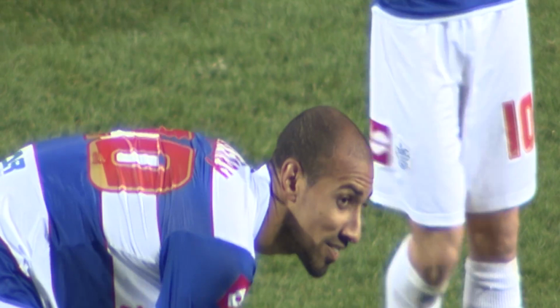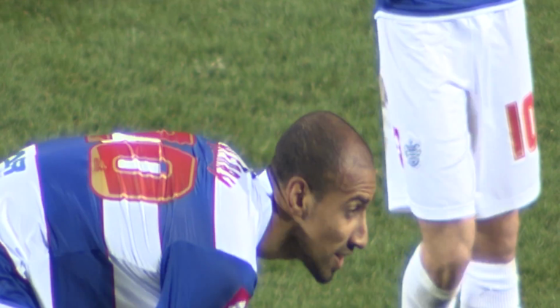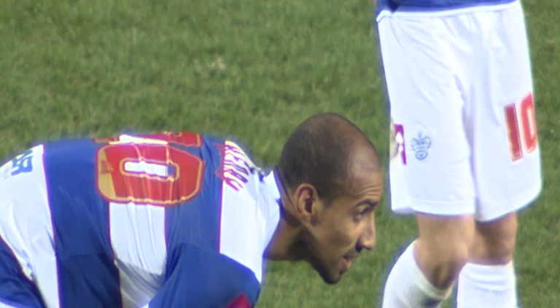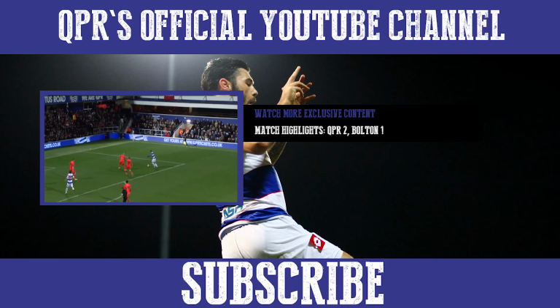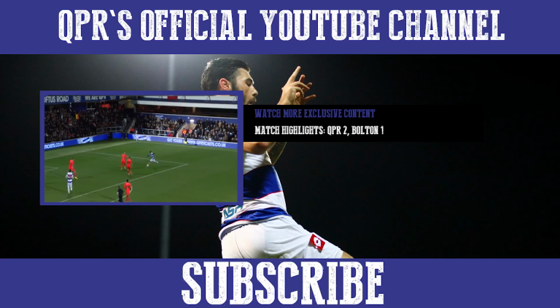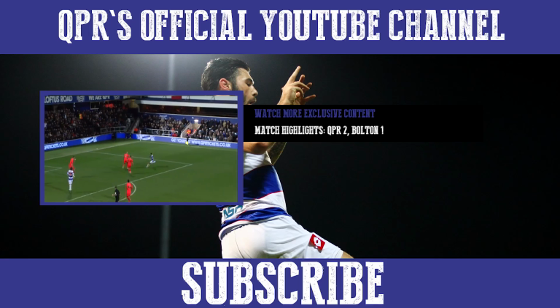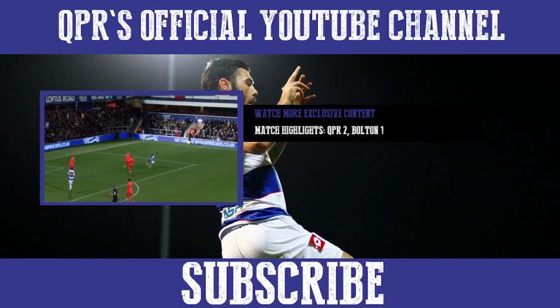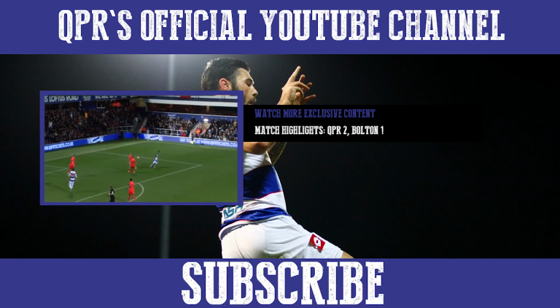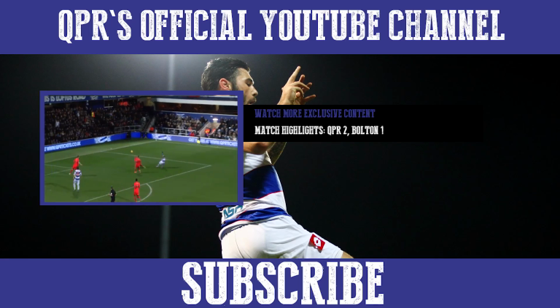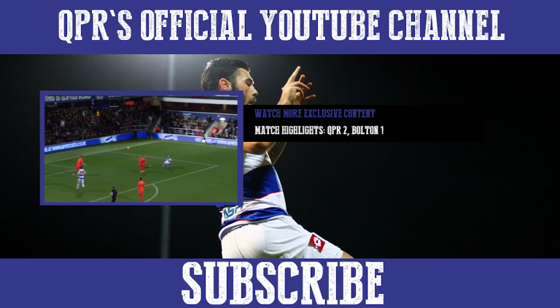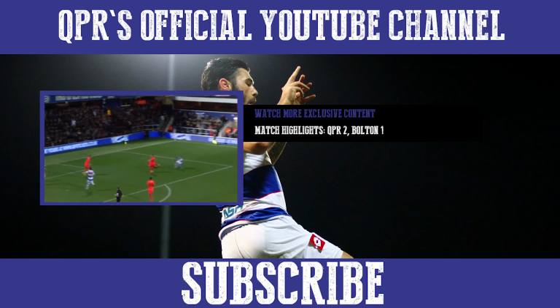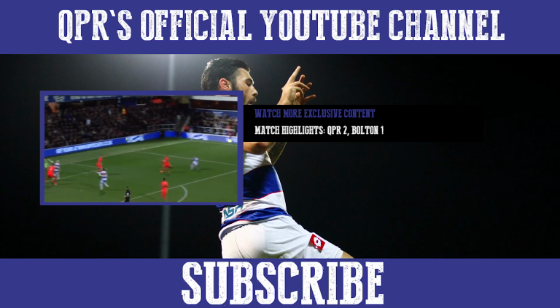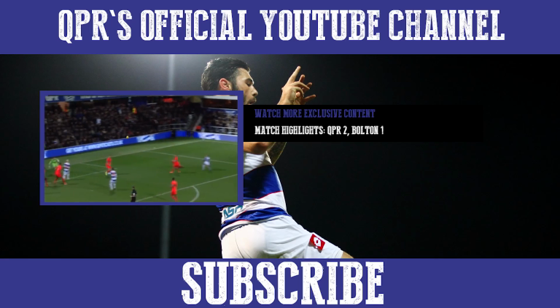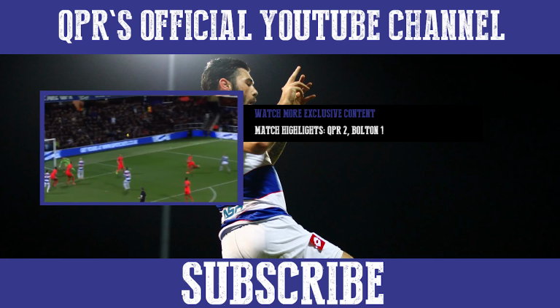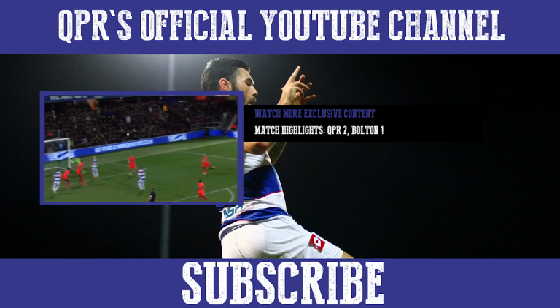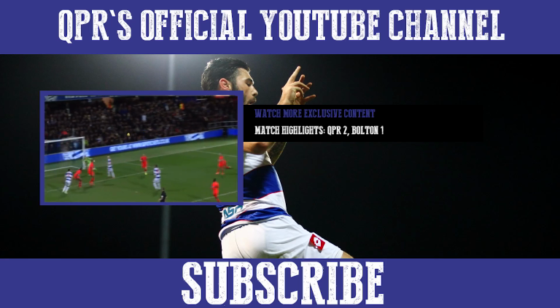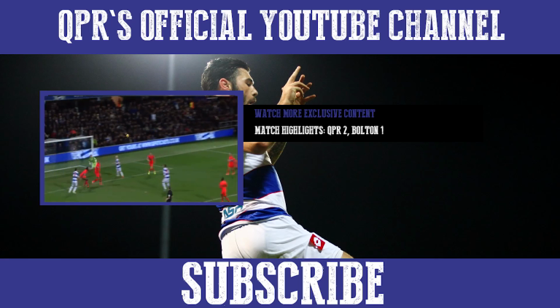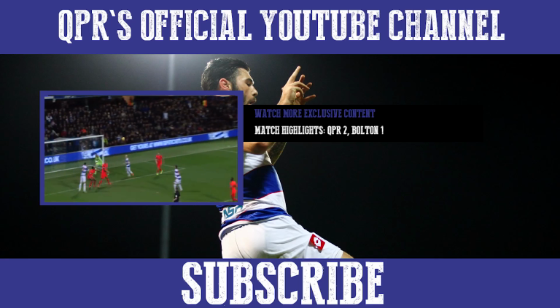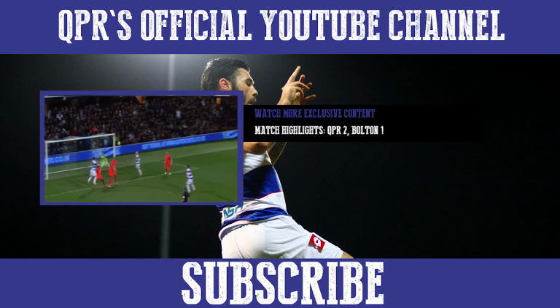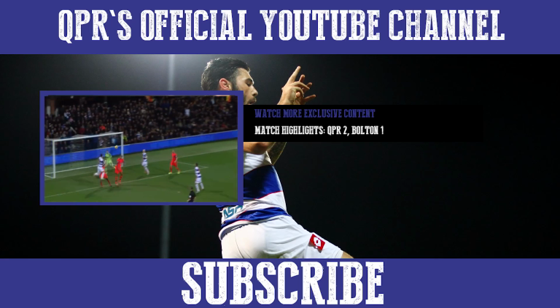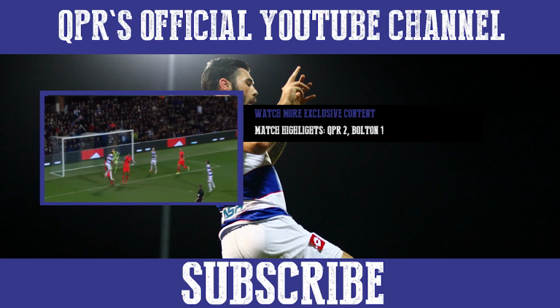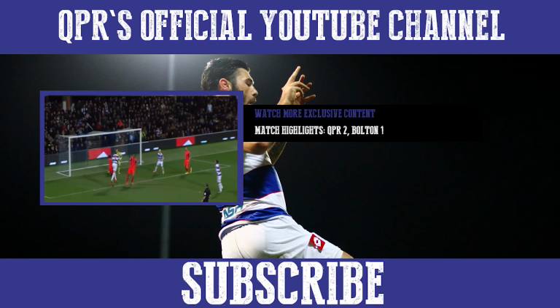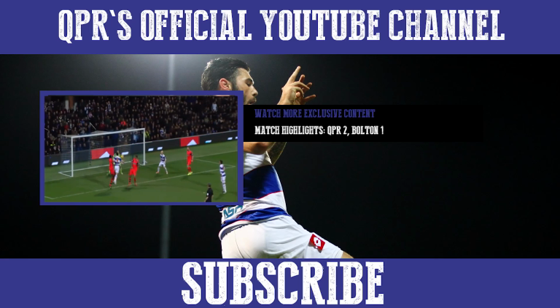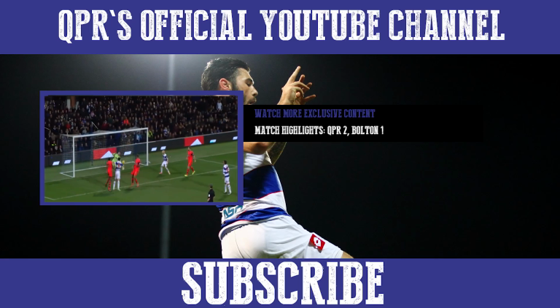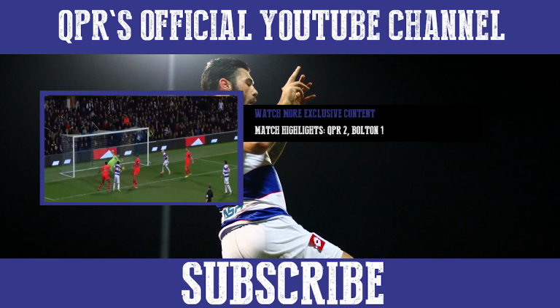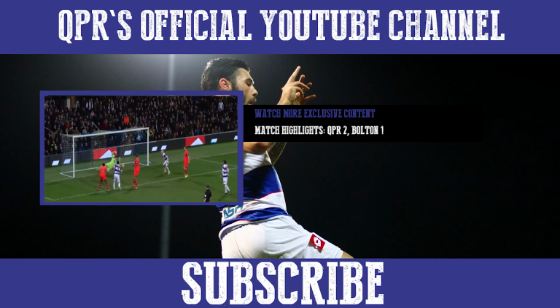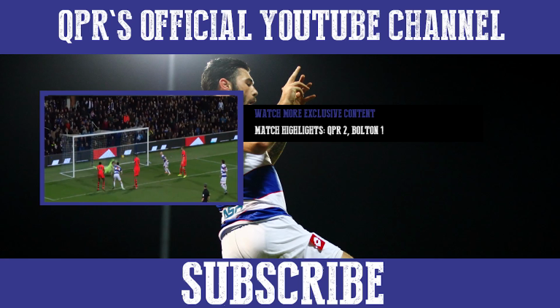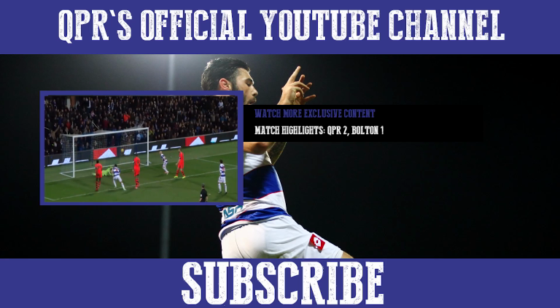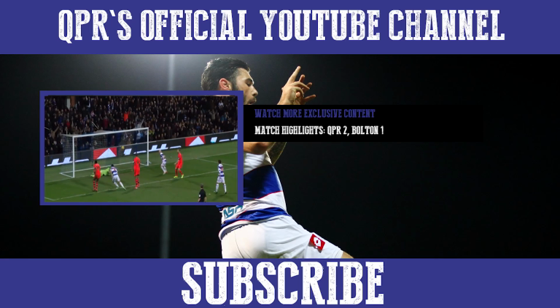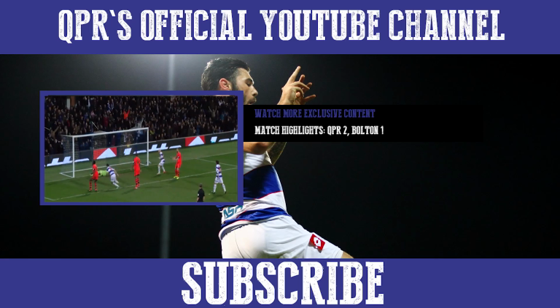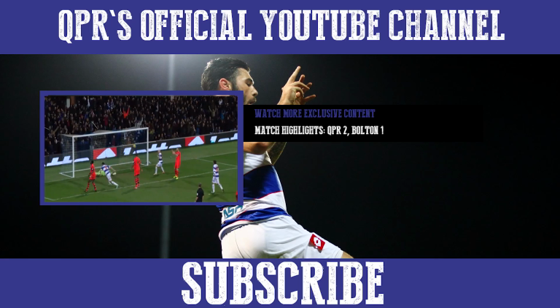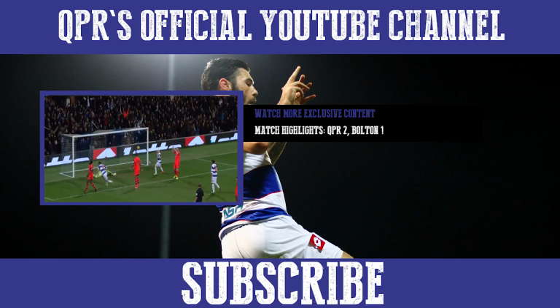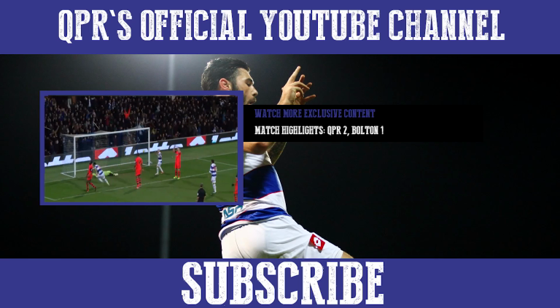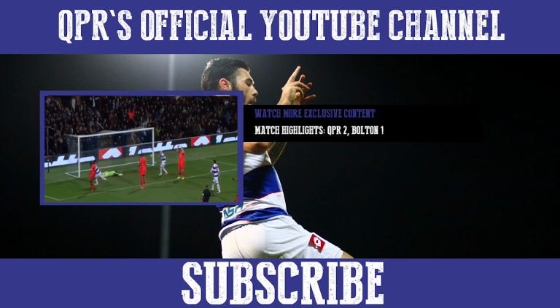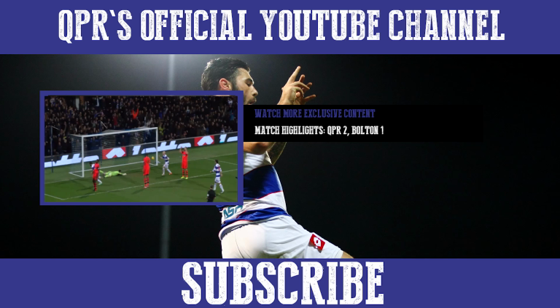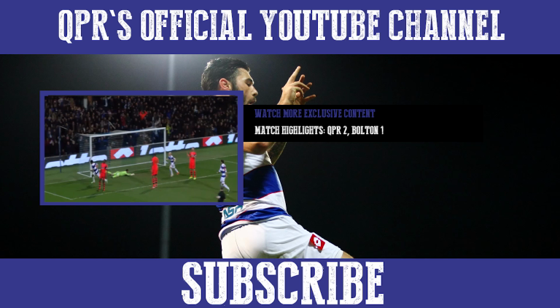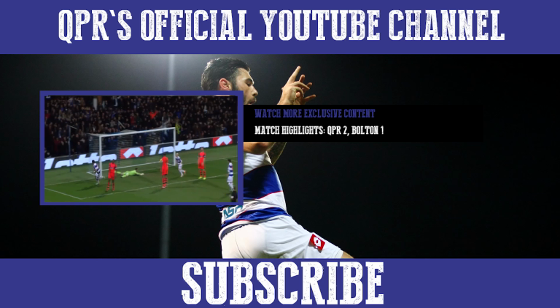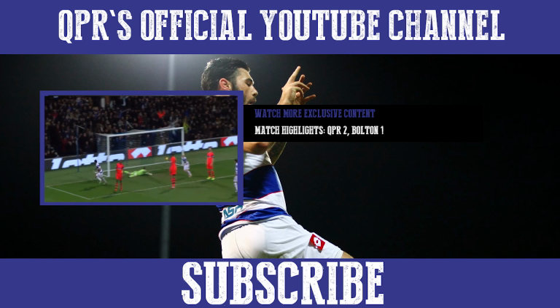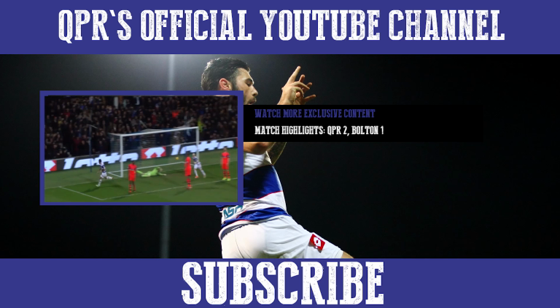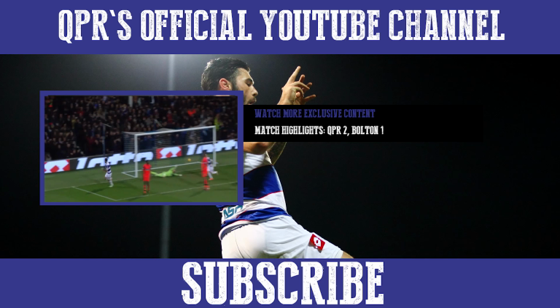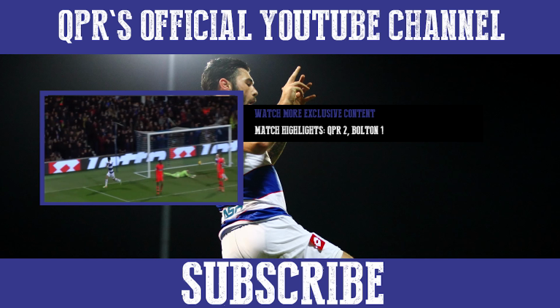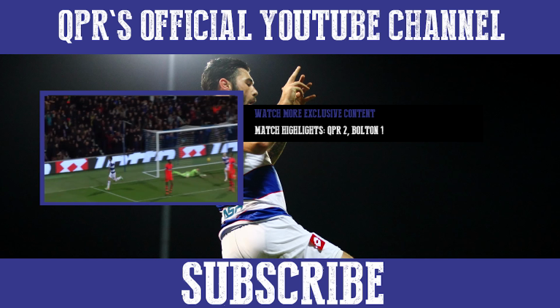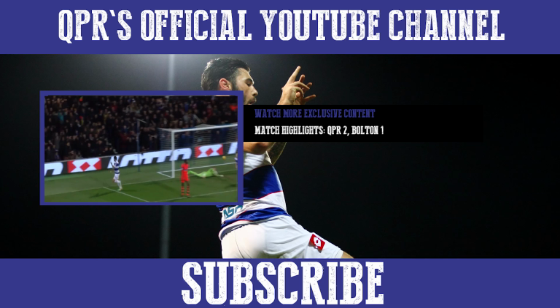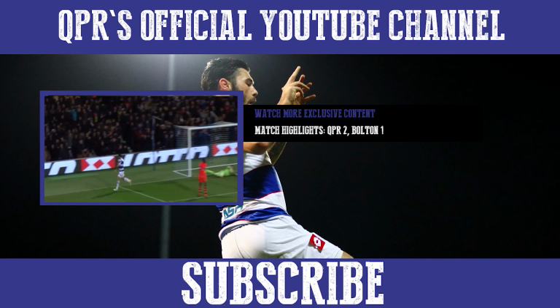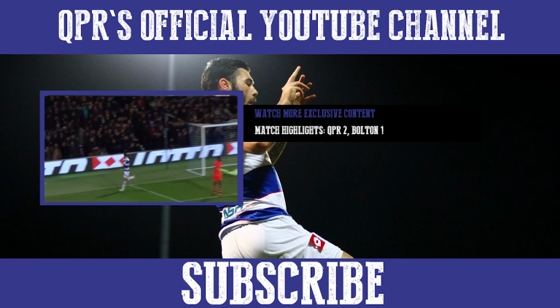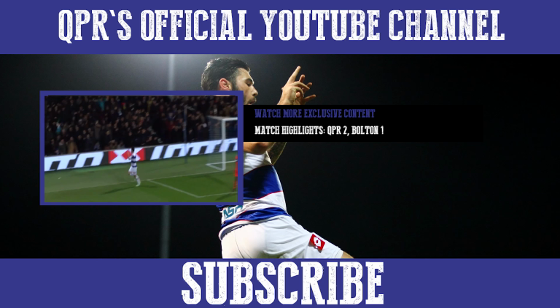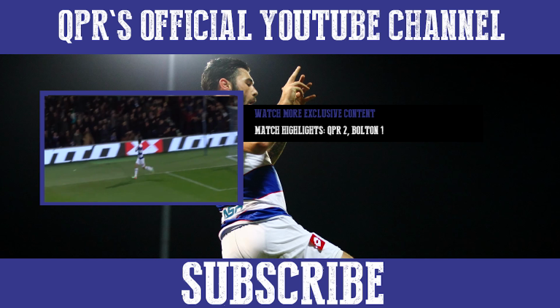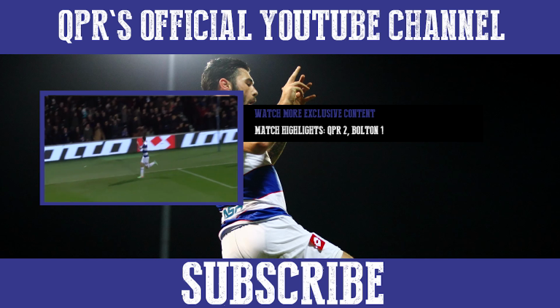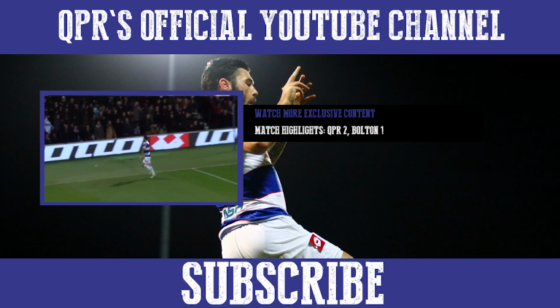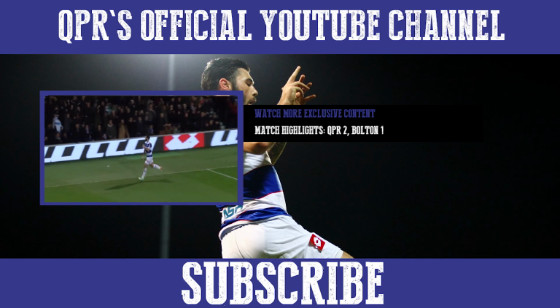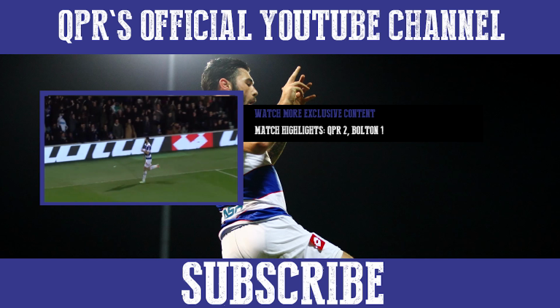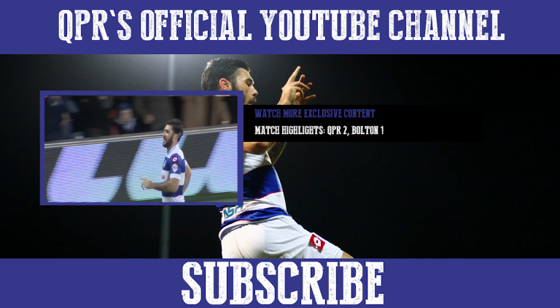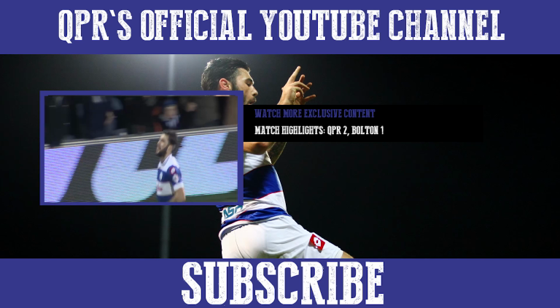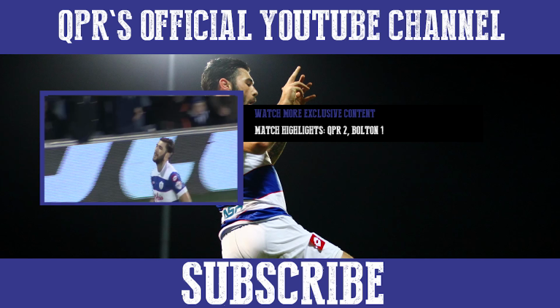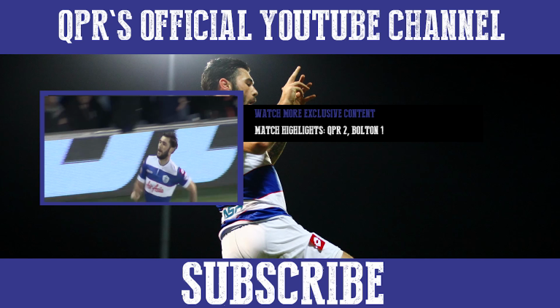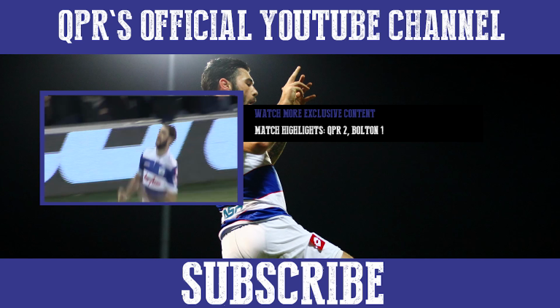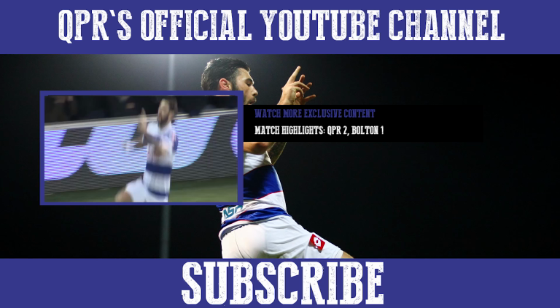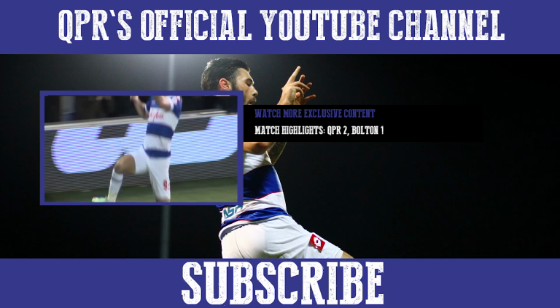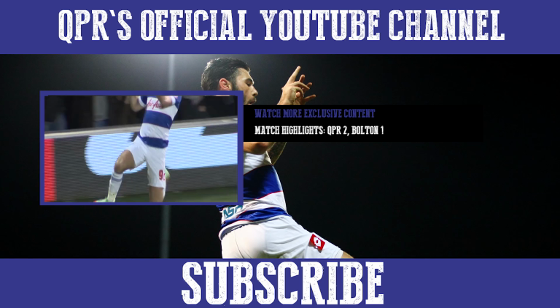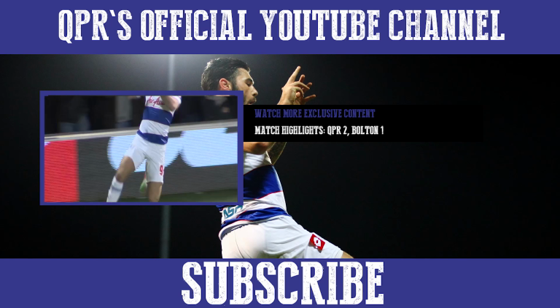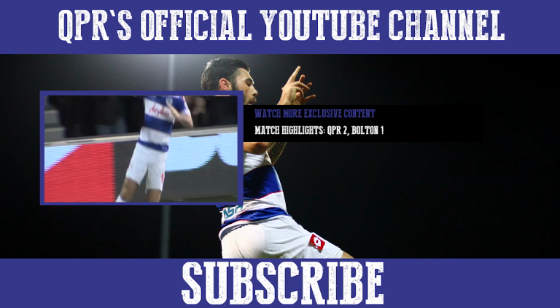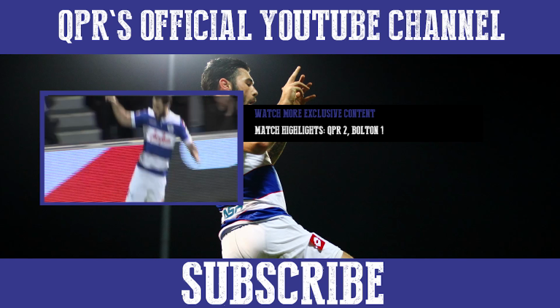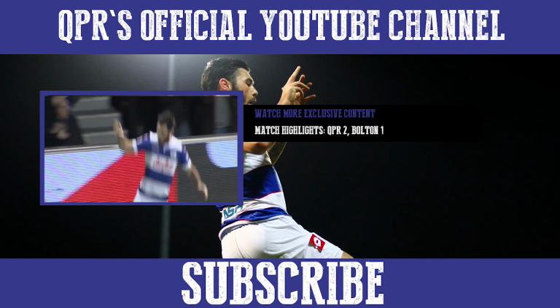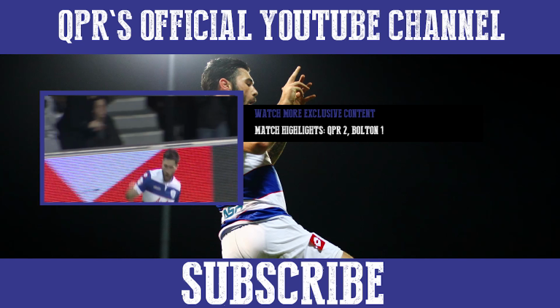Philip sticks it back for a post, here's Austin — he's done it yet again!